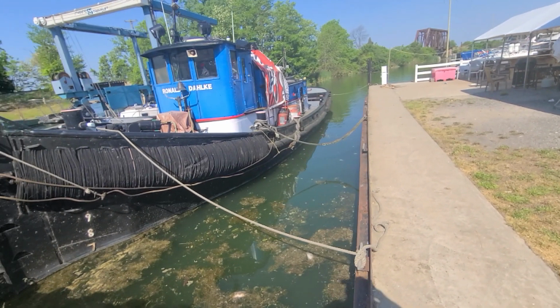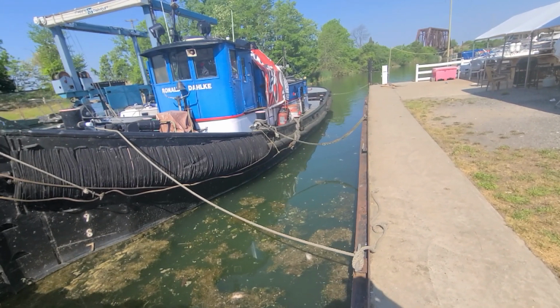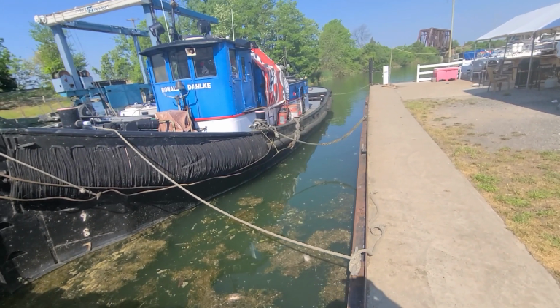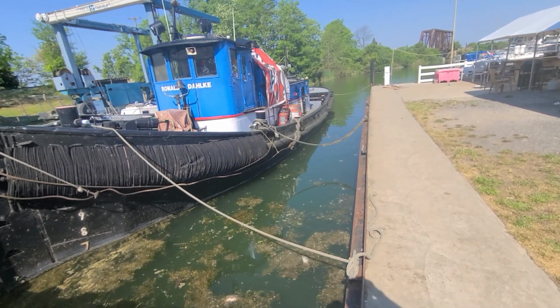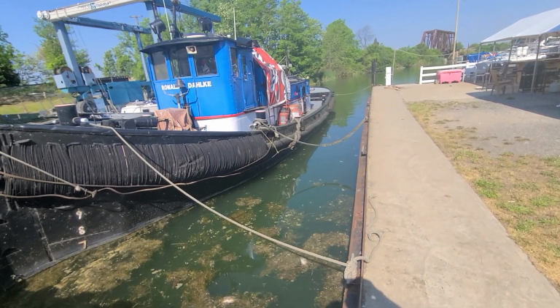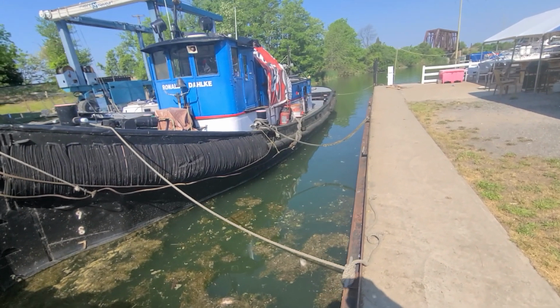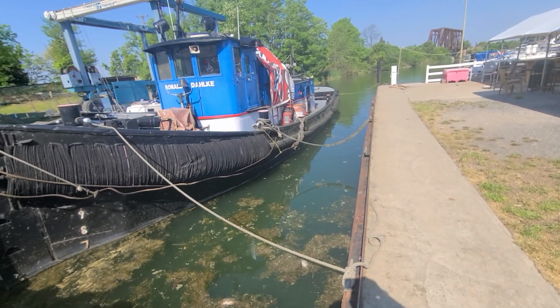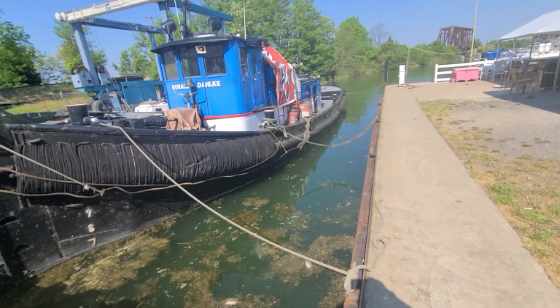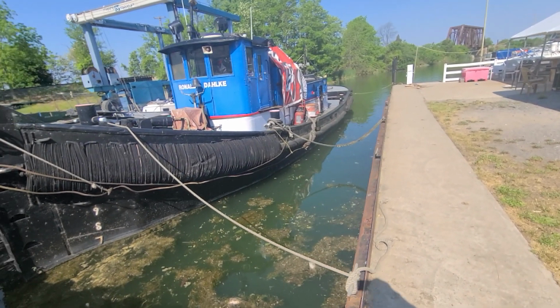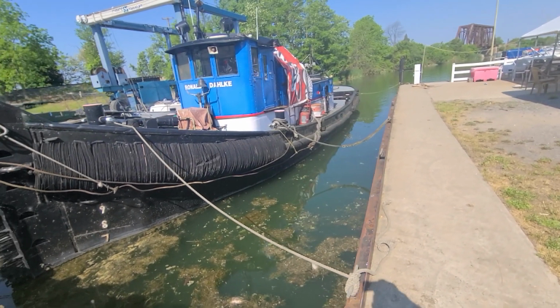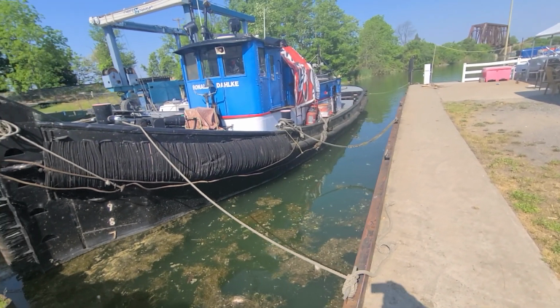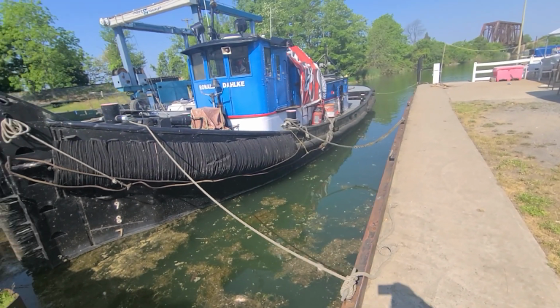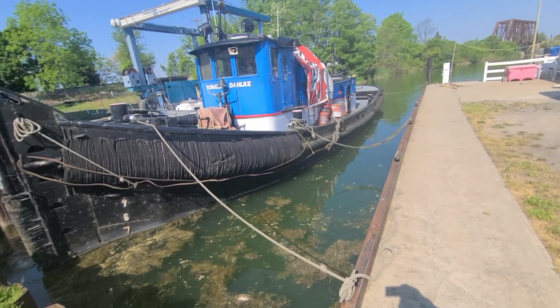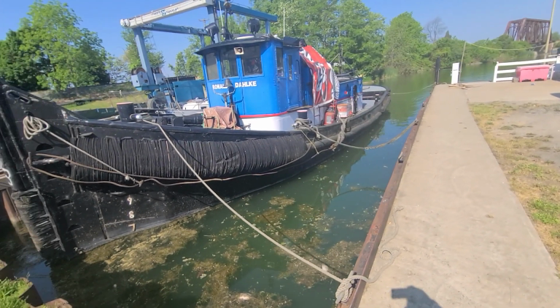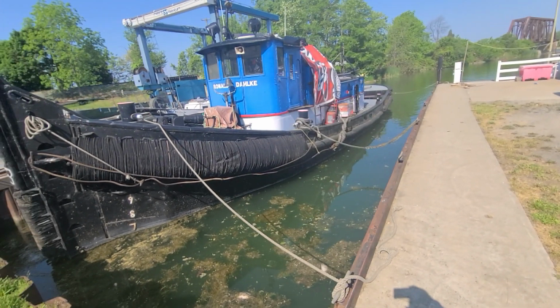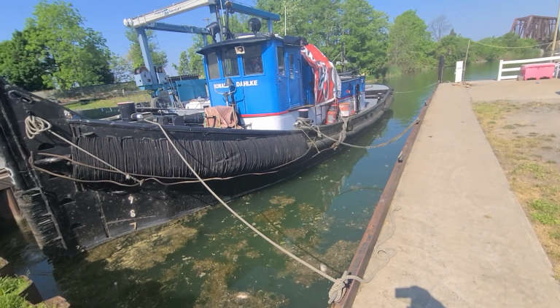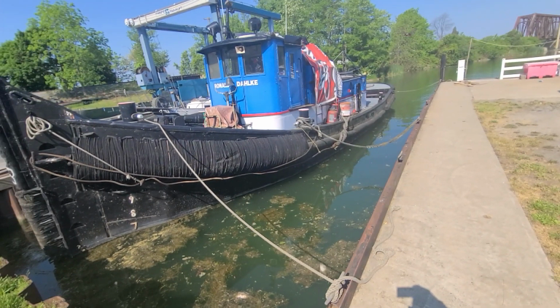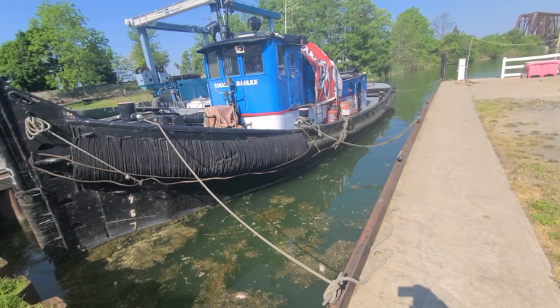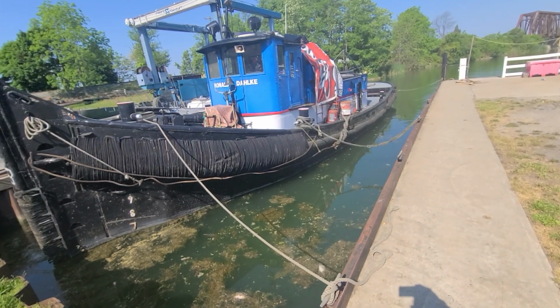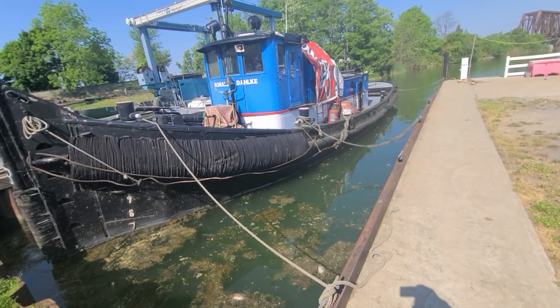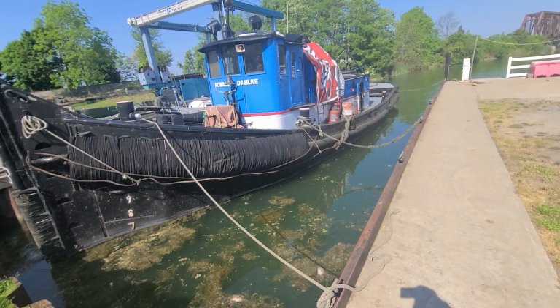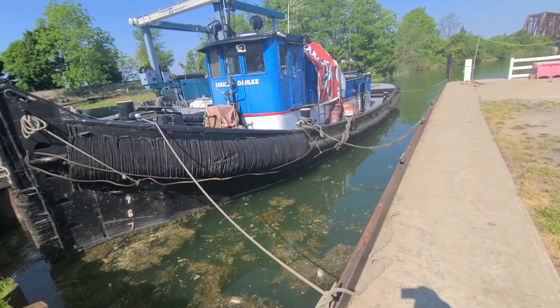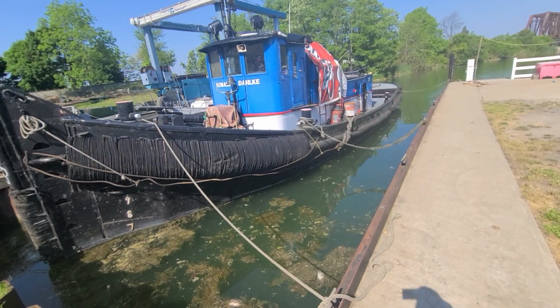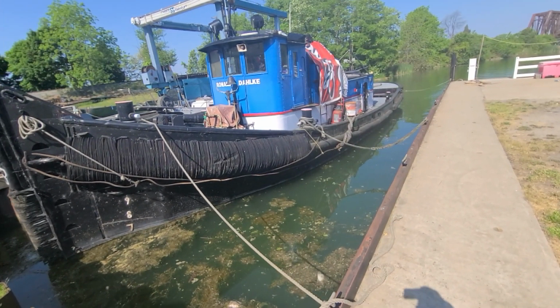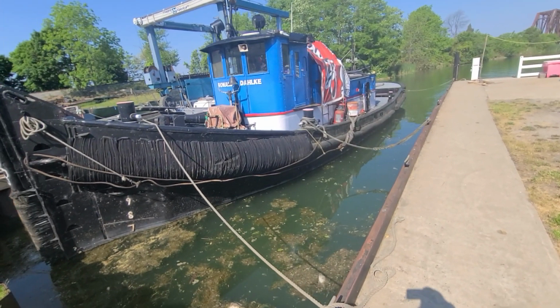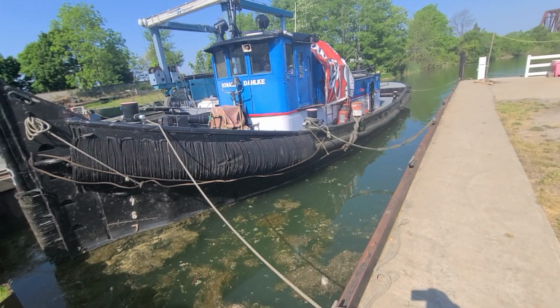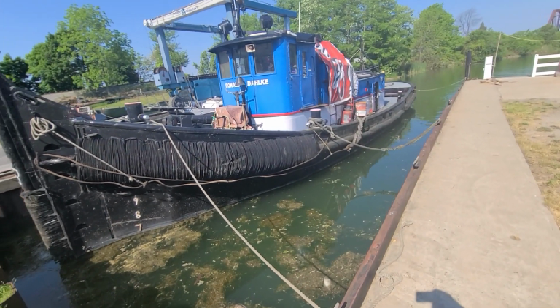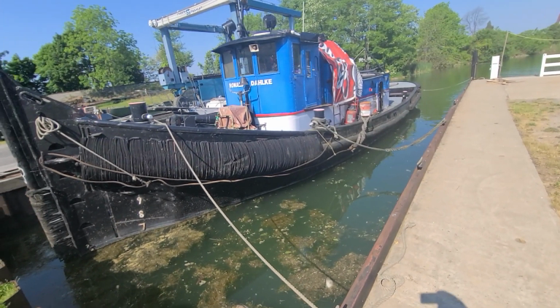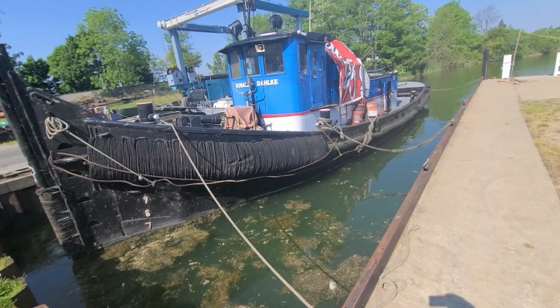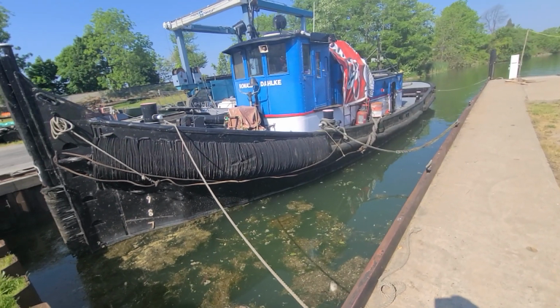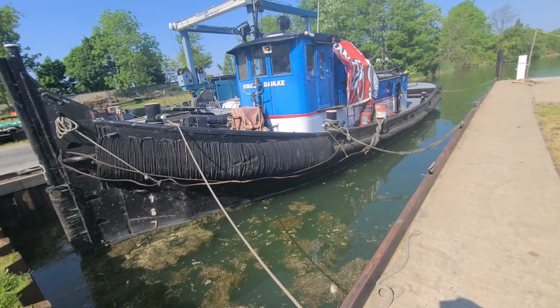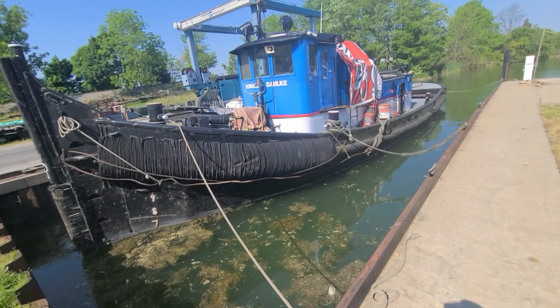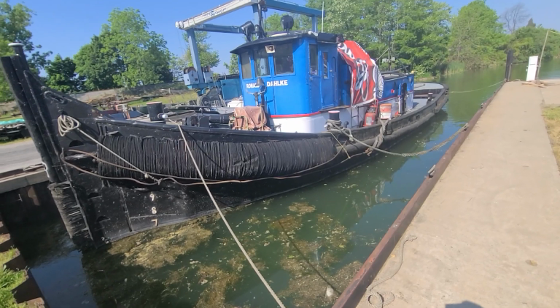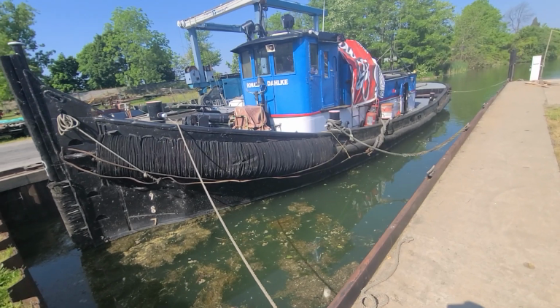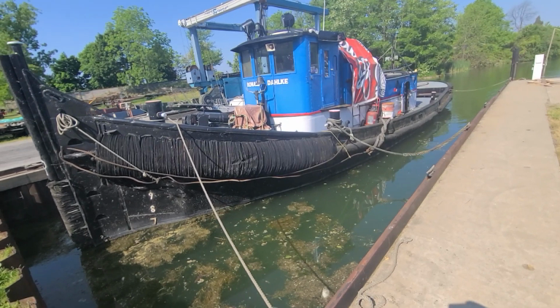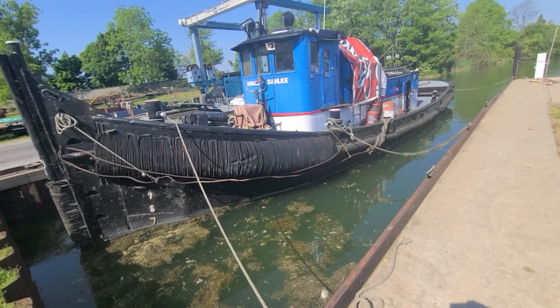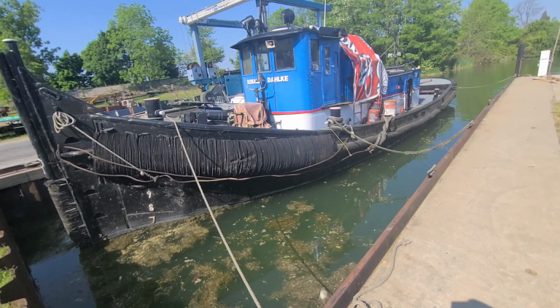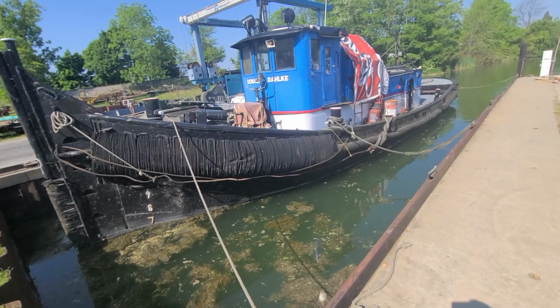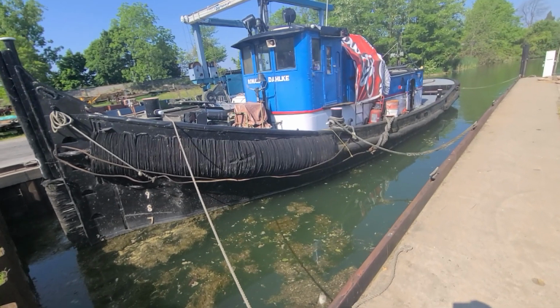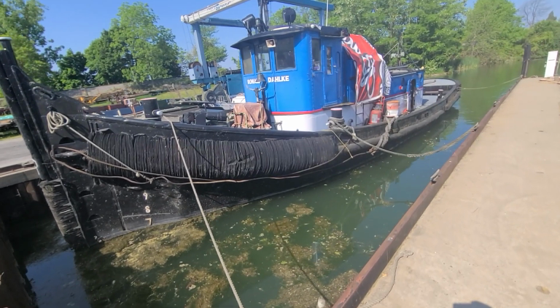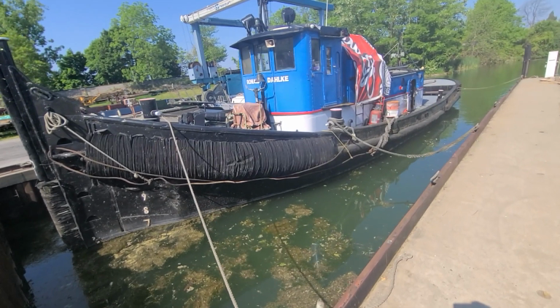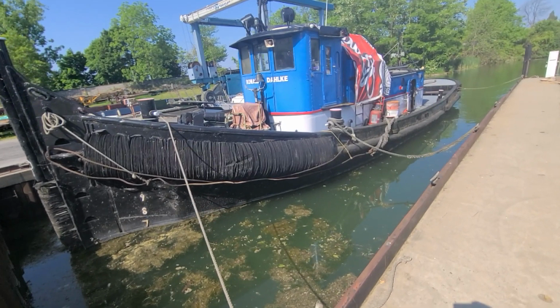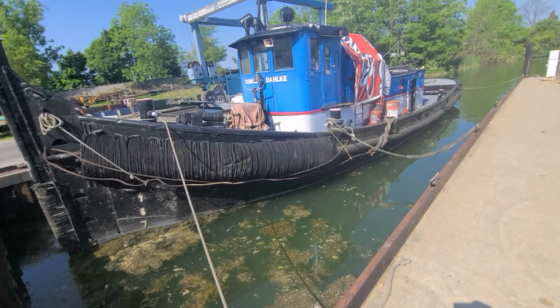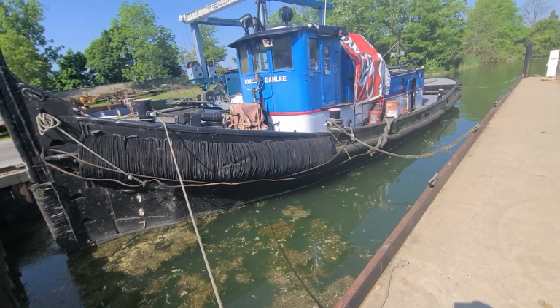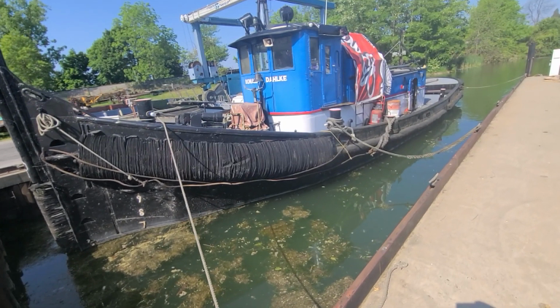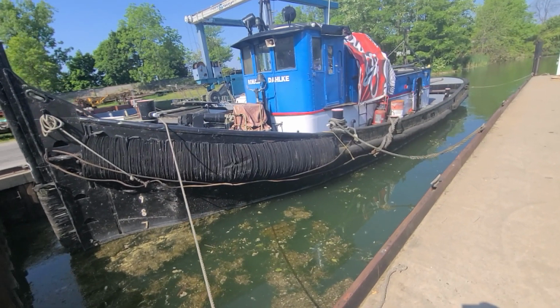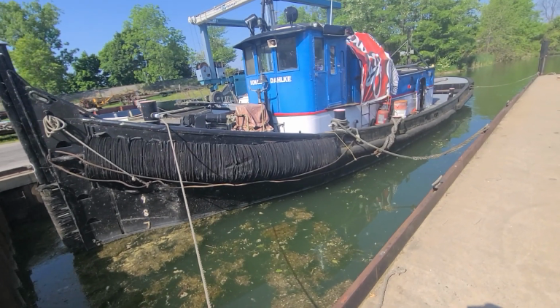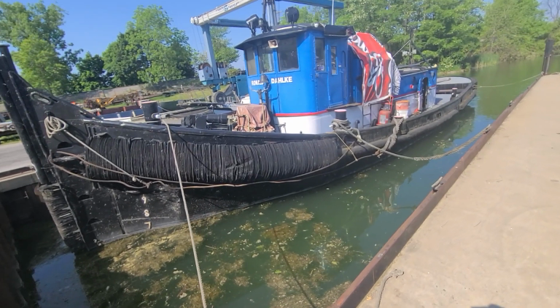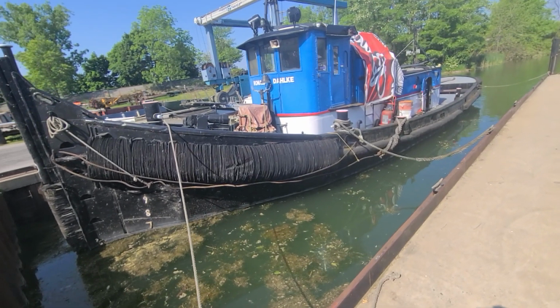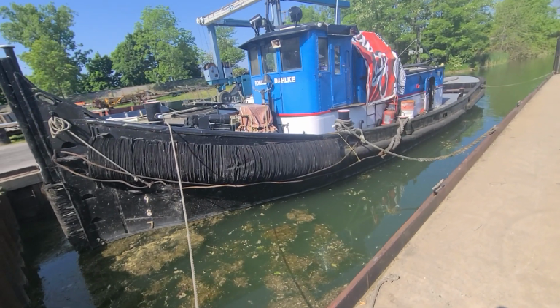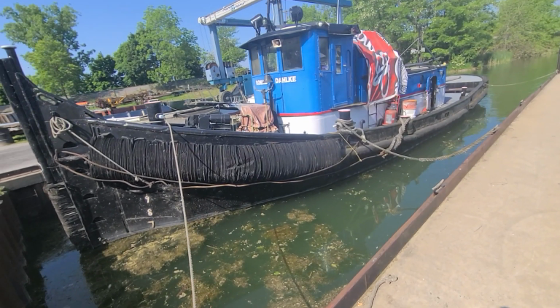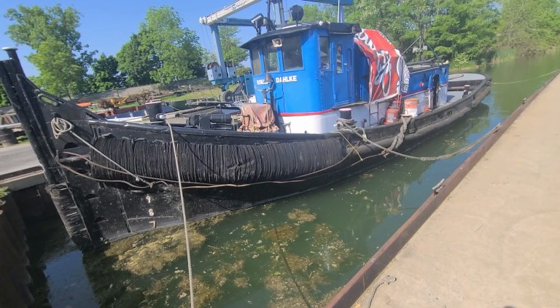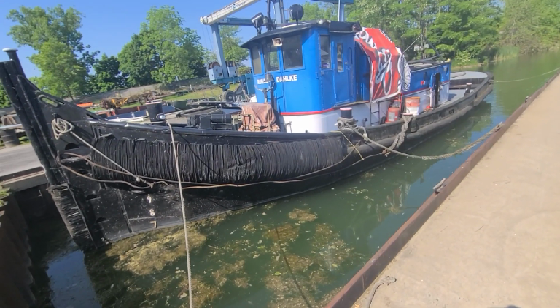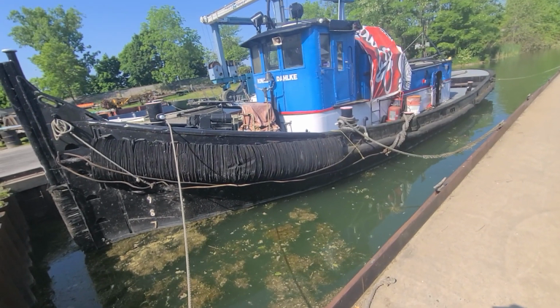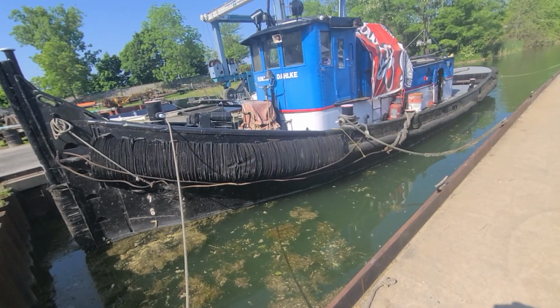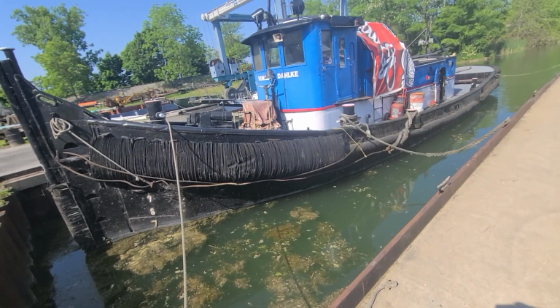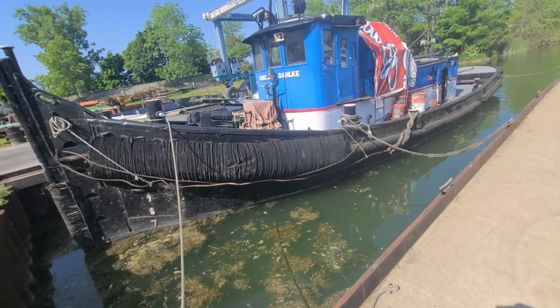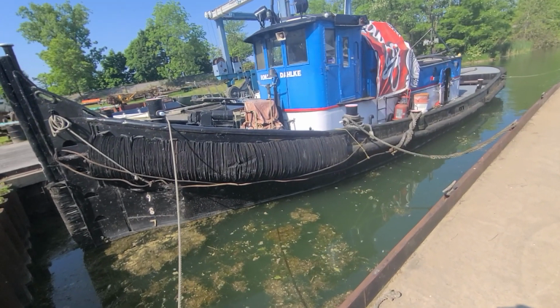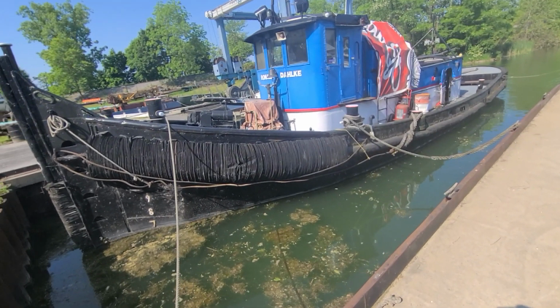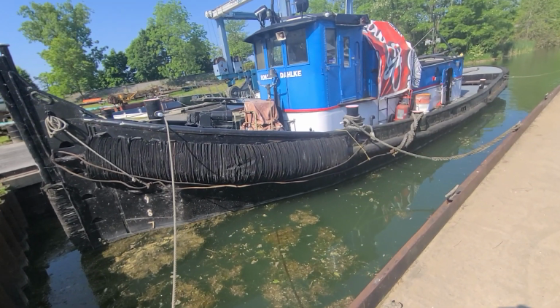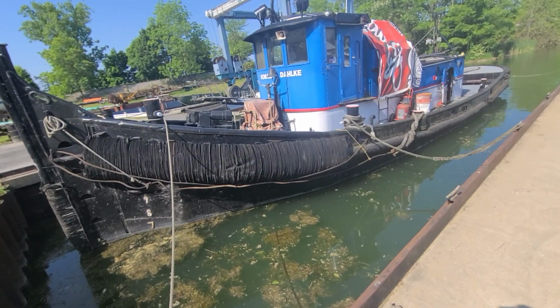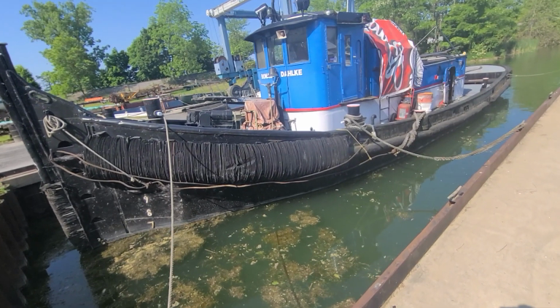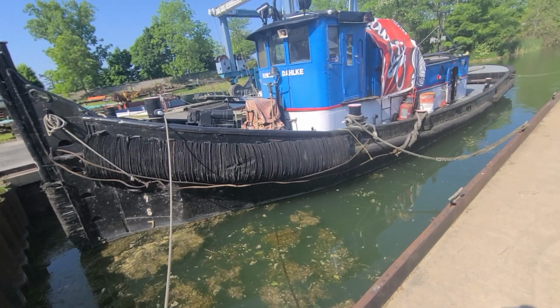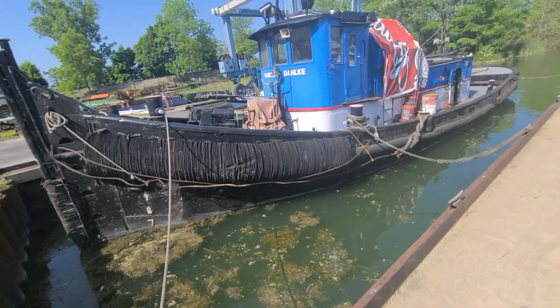In 1914, the tug was acquired by the City of Chicago, Illinois, where she was renamed as the Chicago Harbor No. 4.